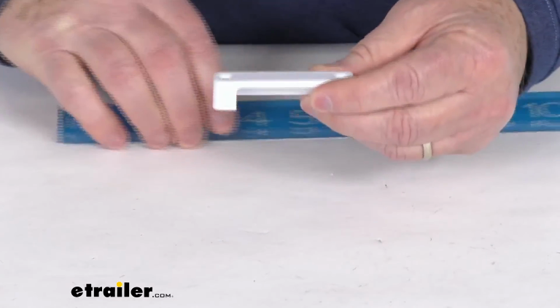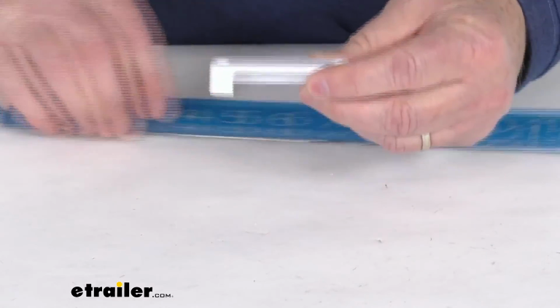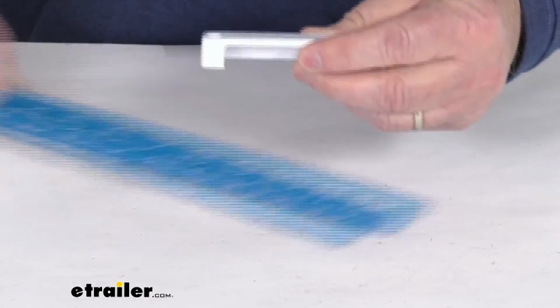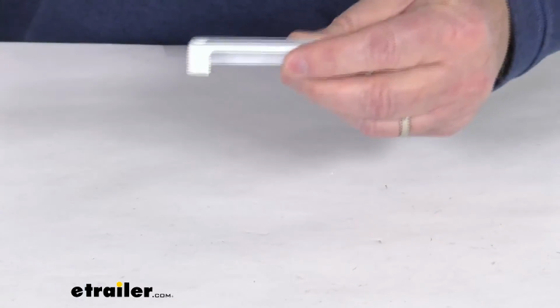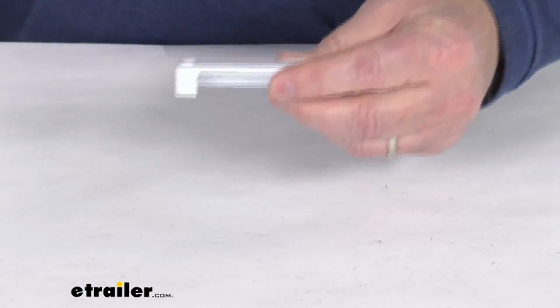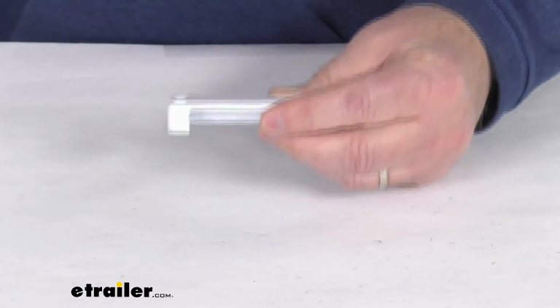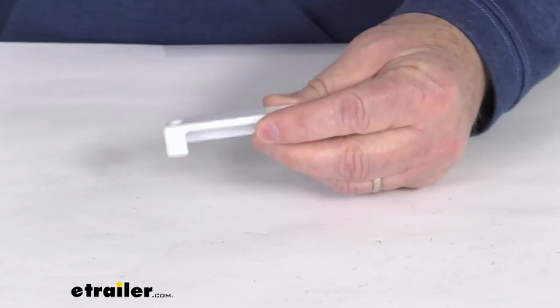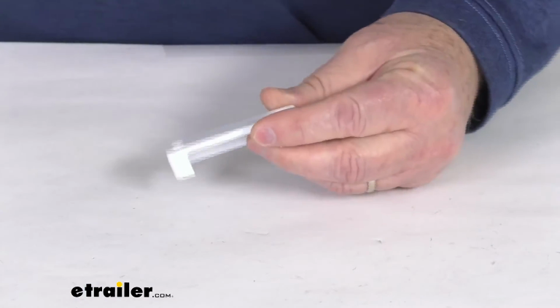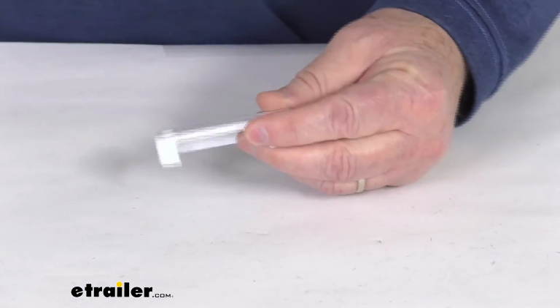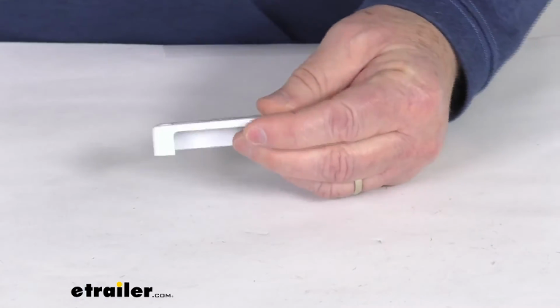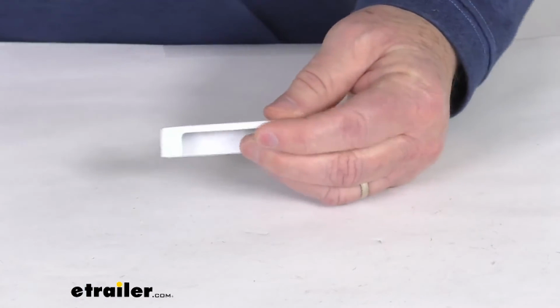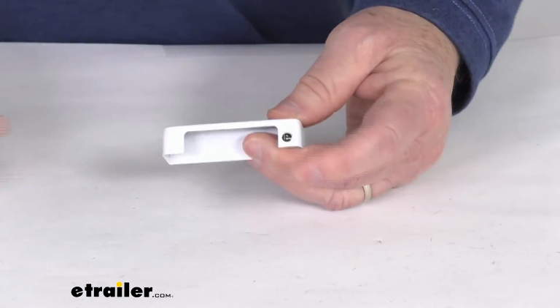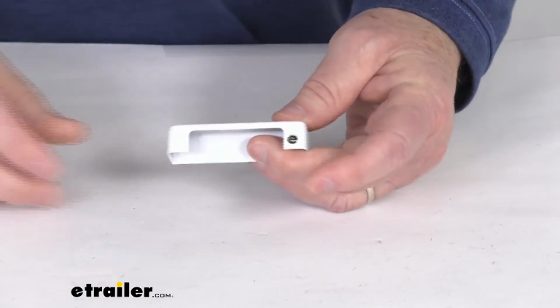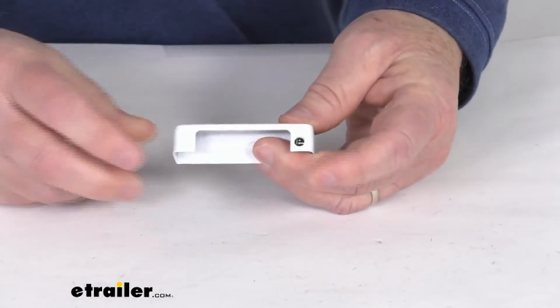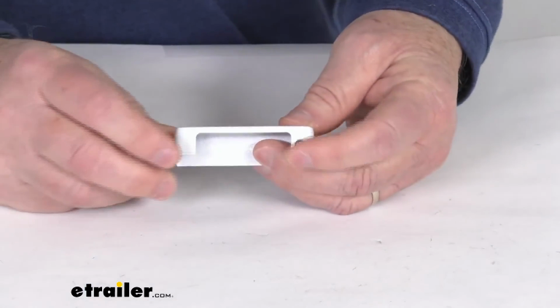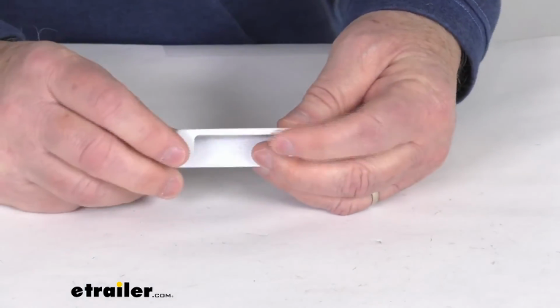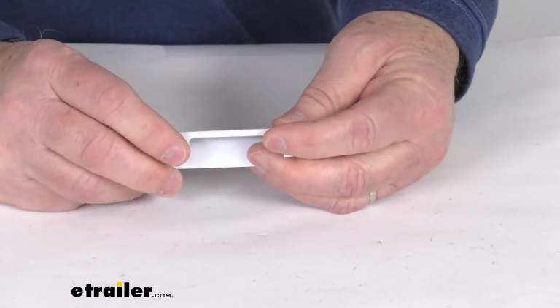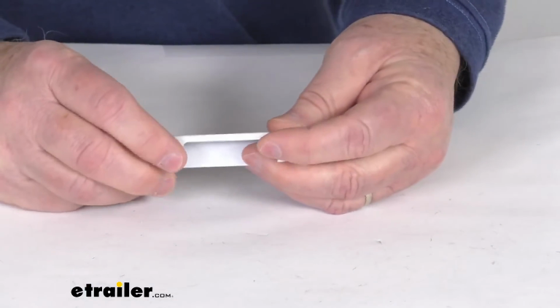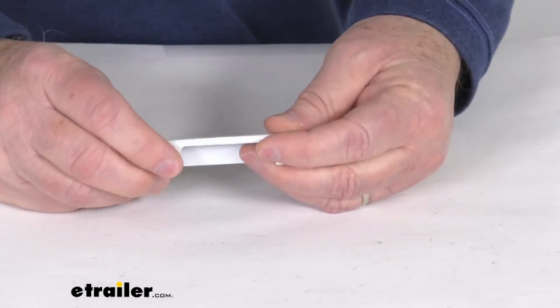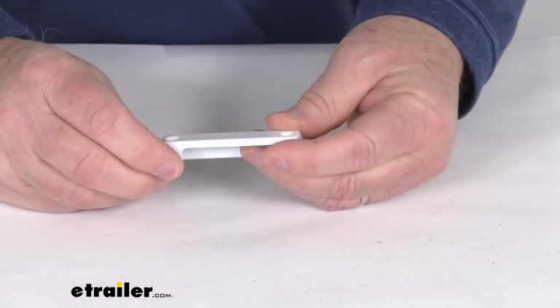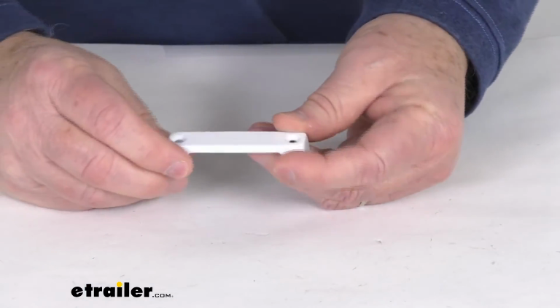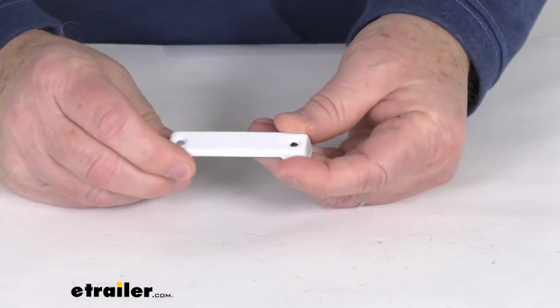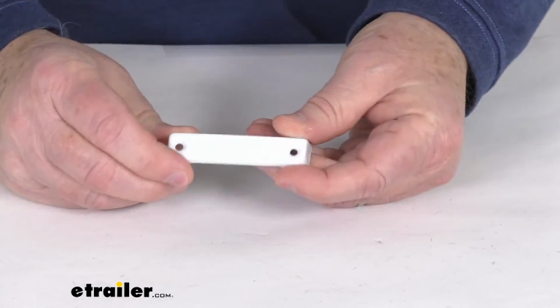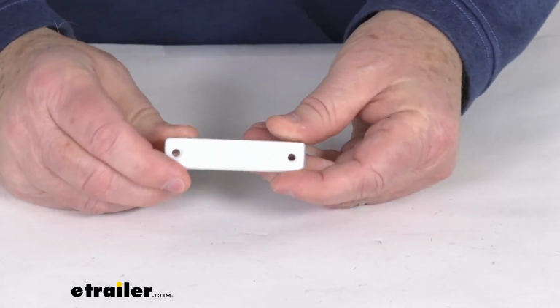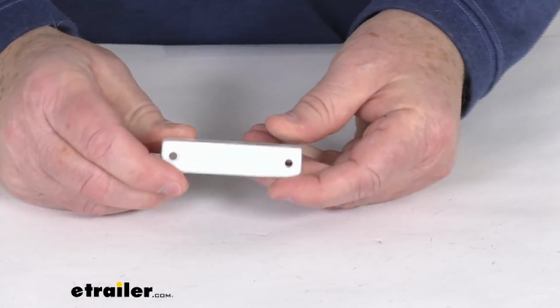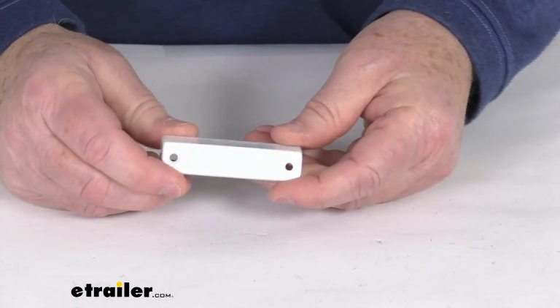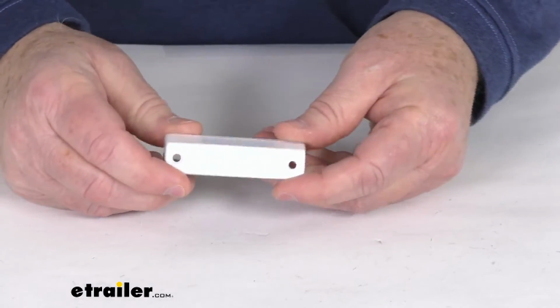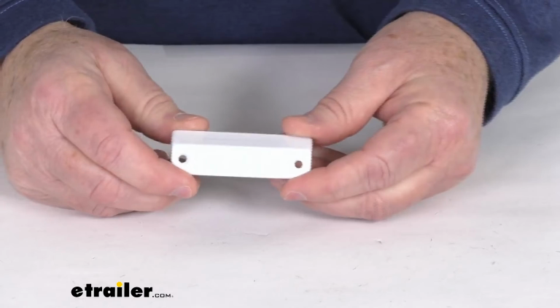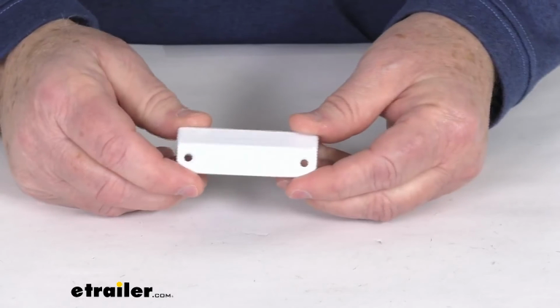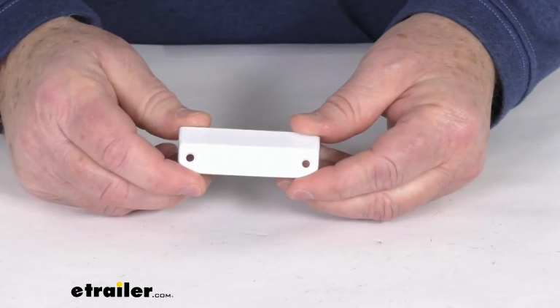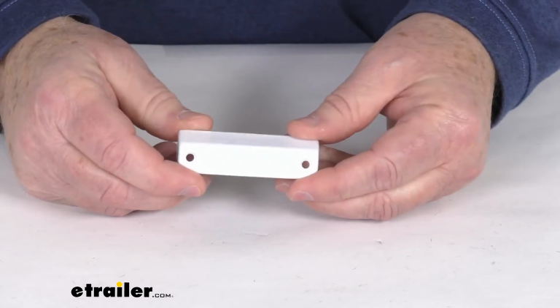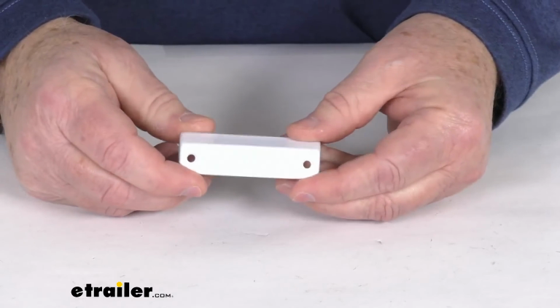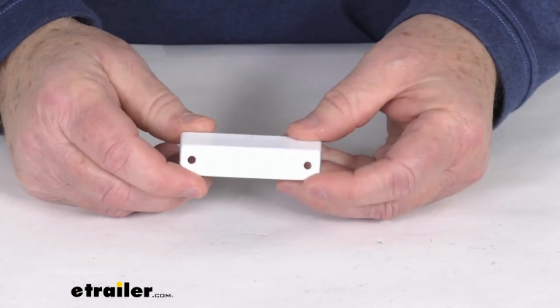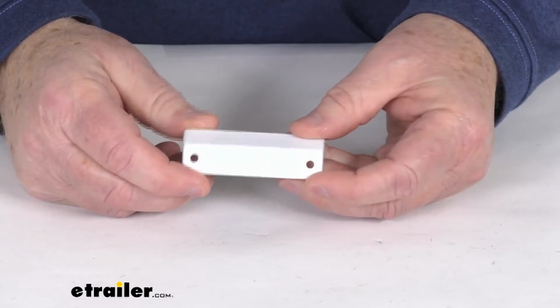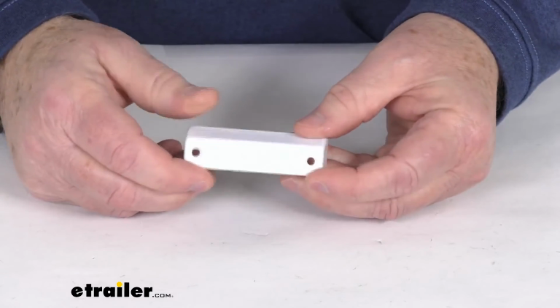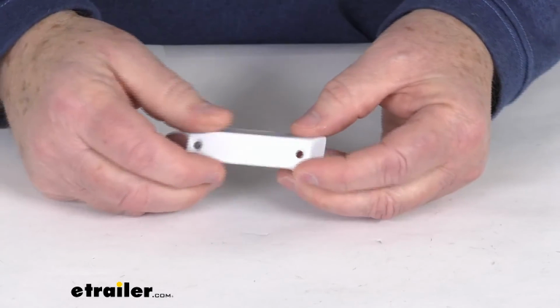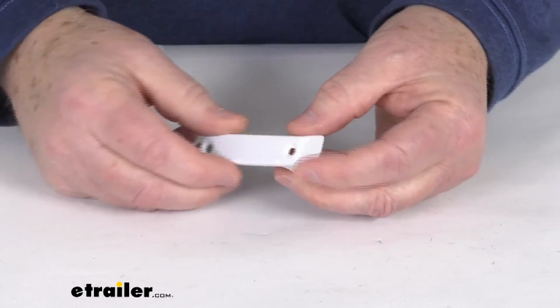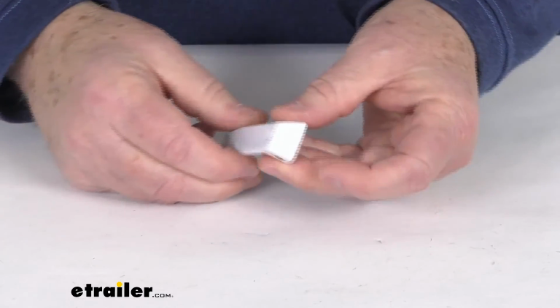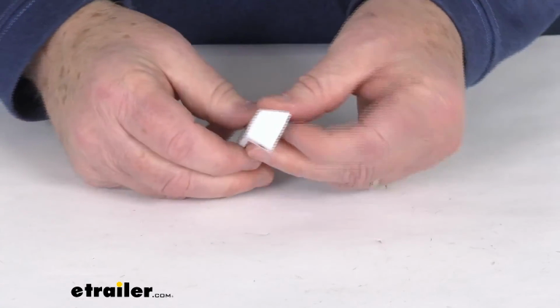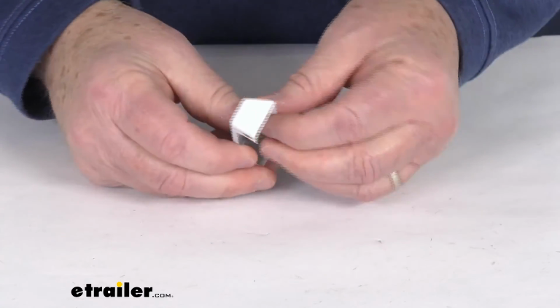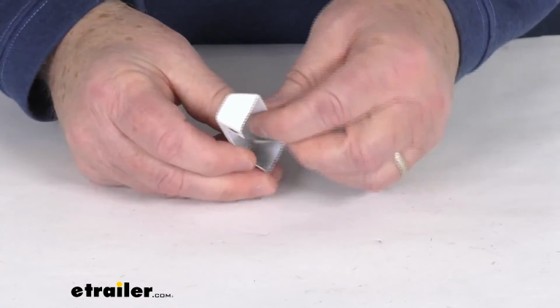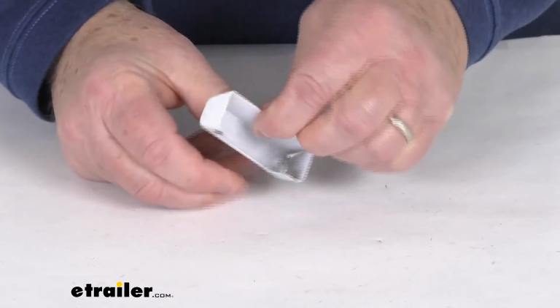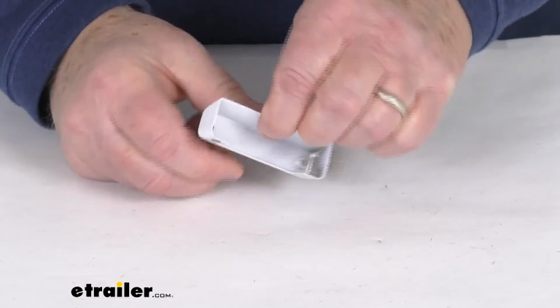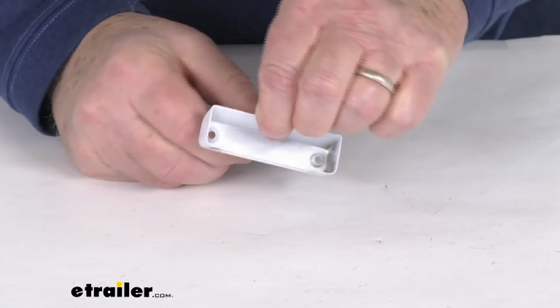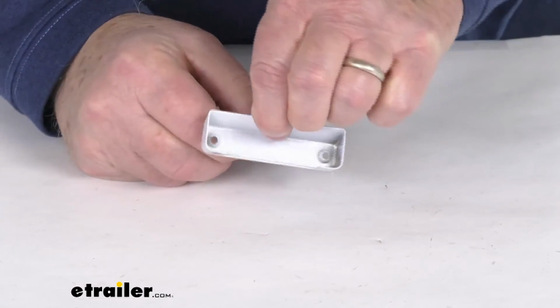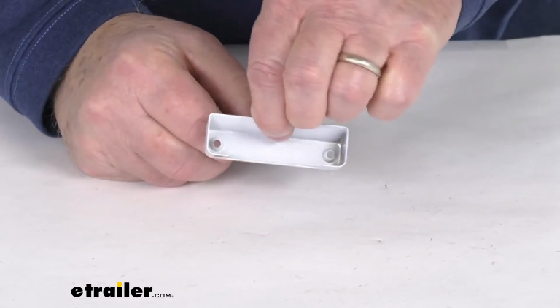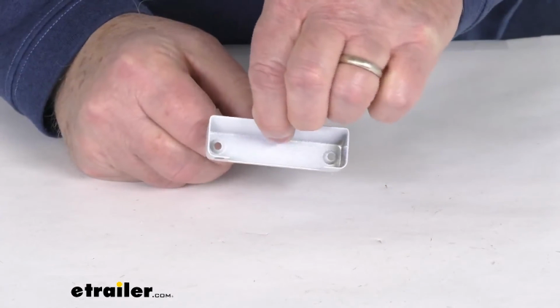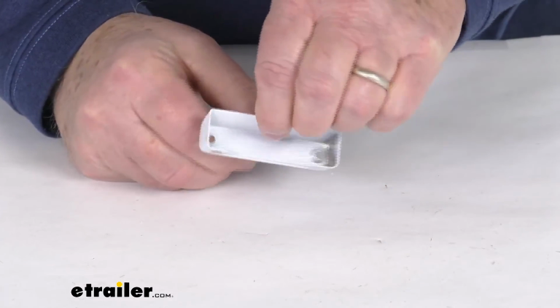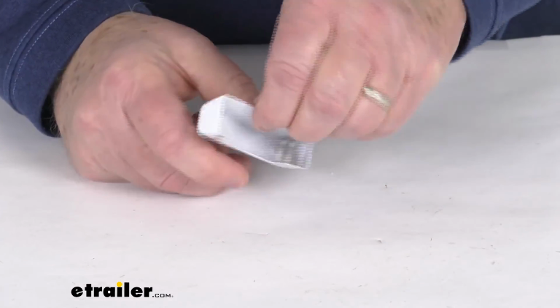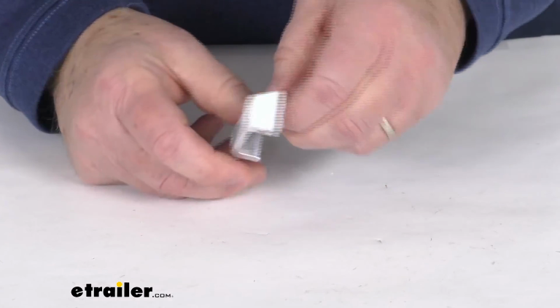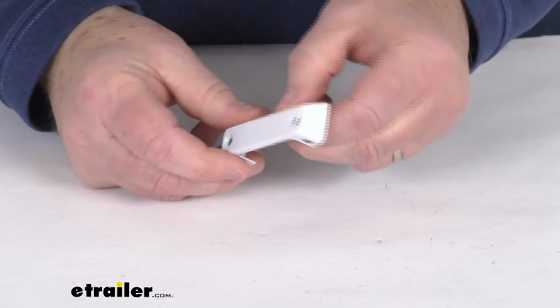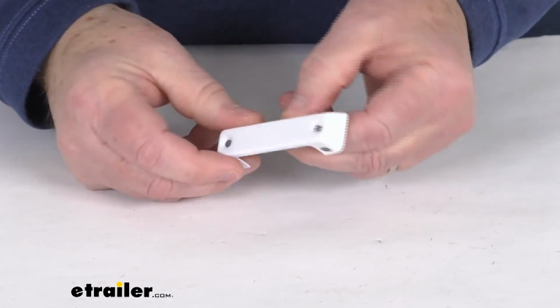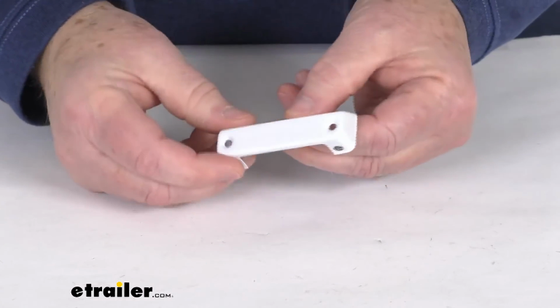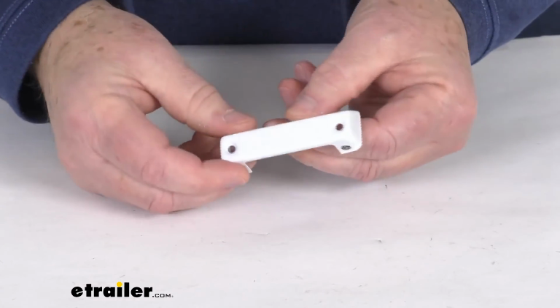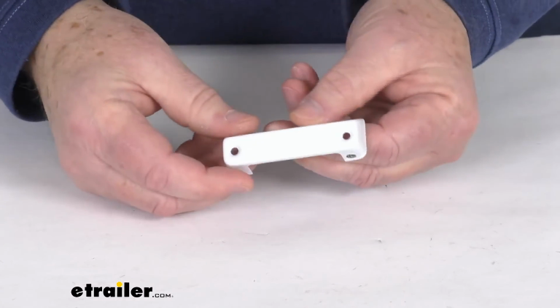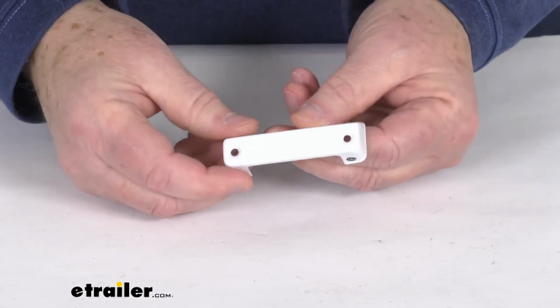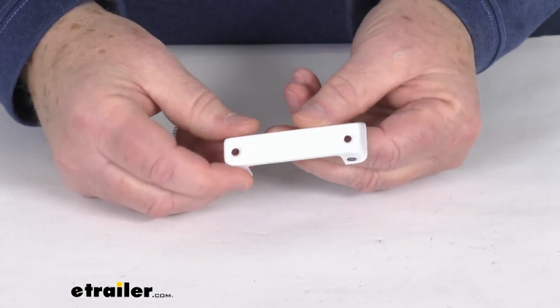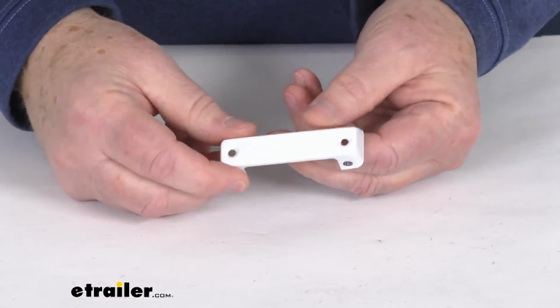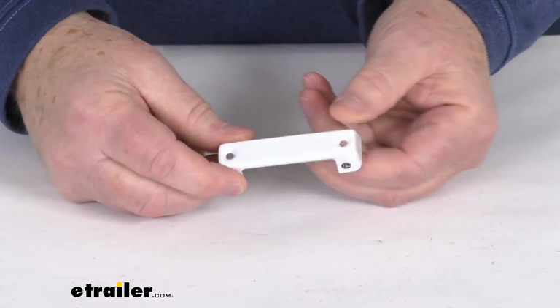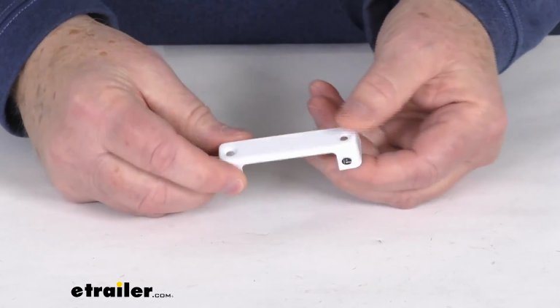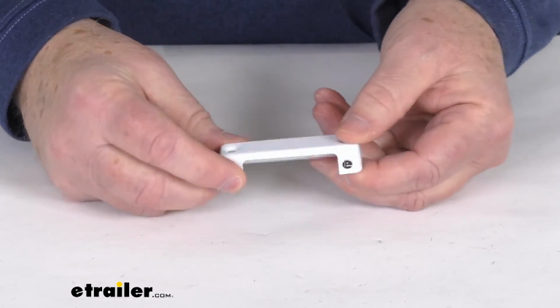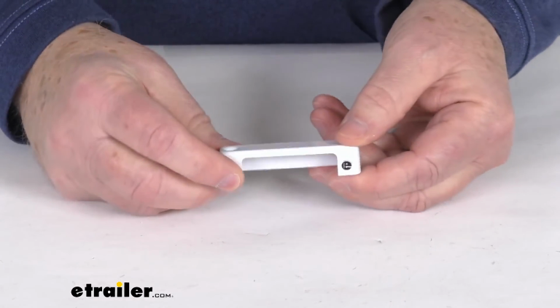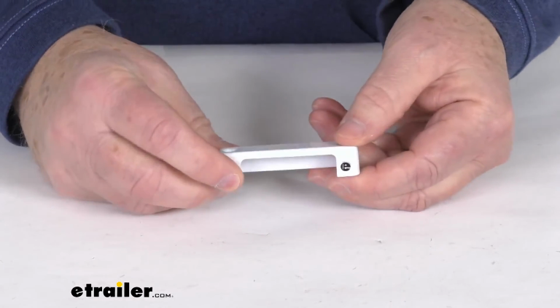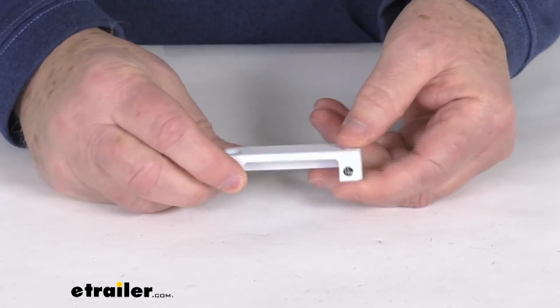But that should do it for the review on the horizontal white mounting cover for the Technique LED boat accent lights.